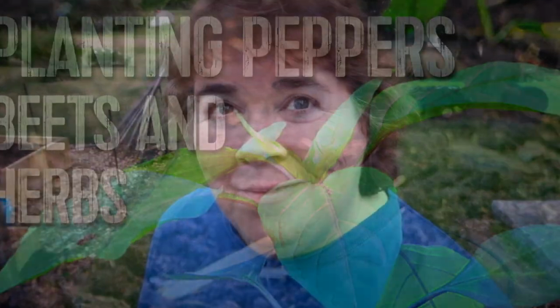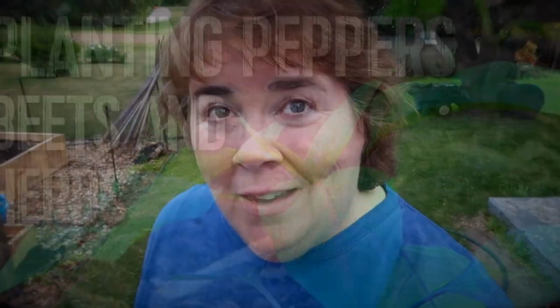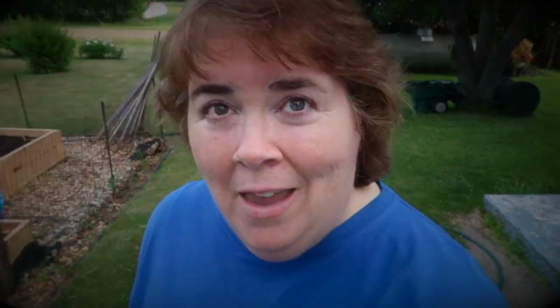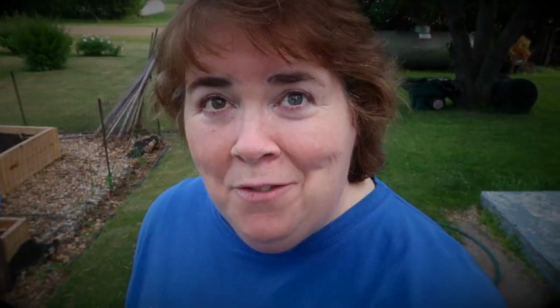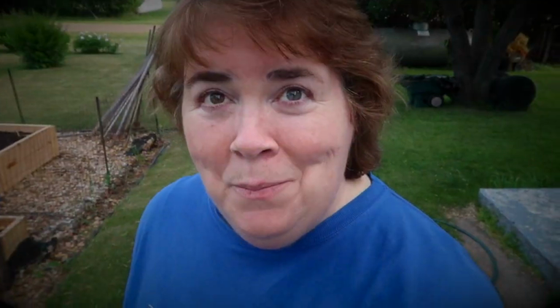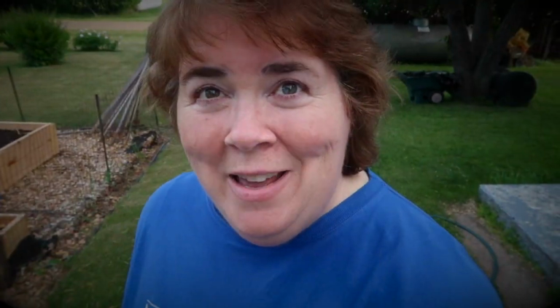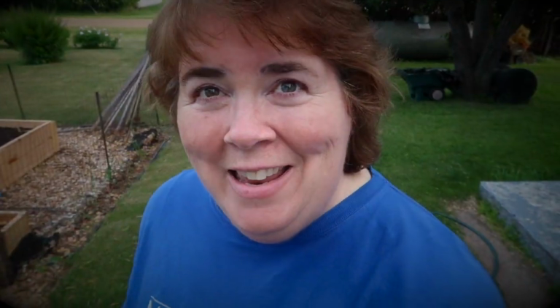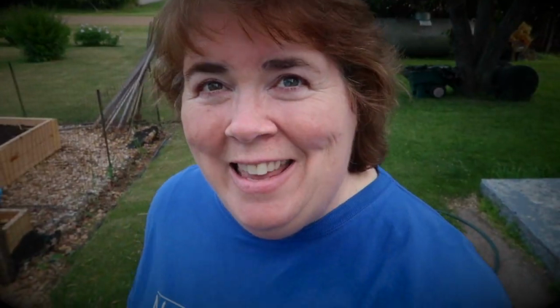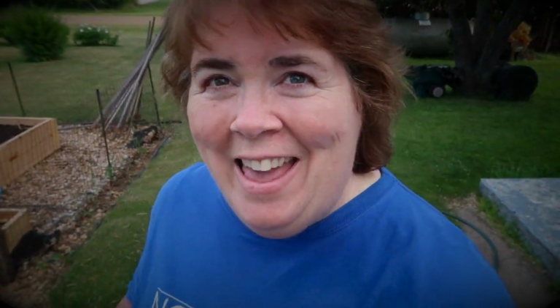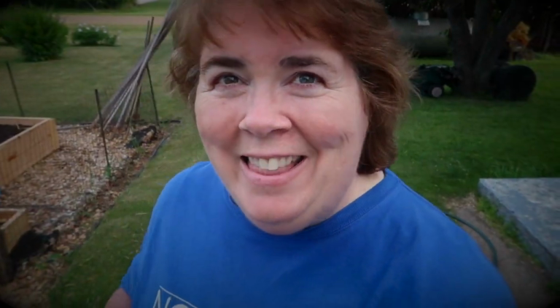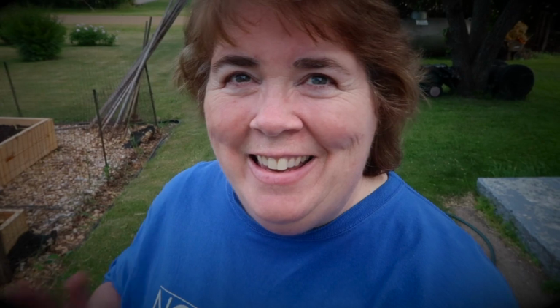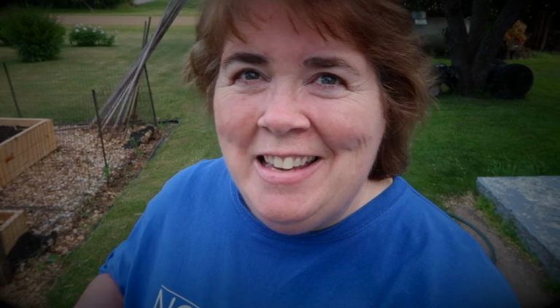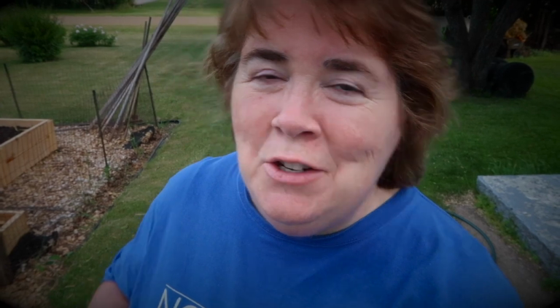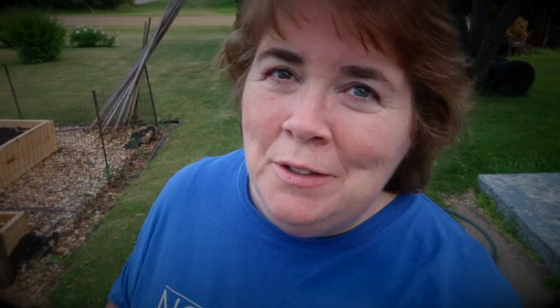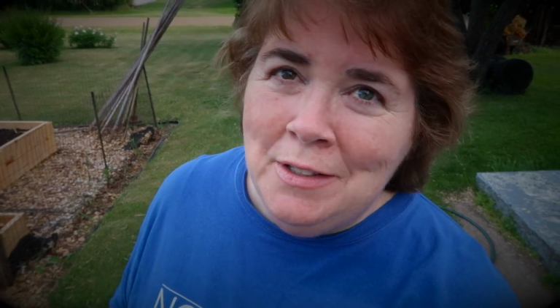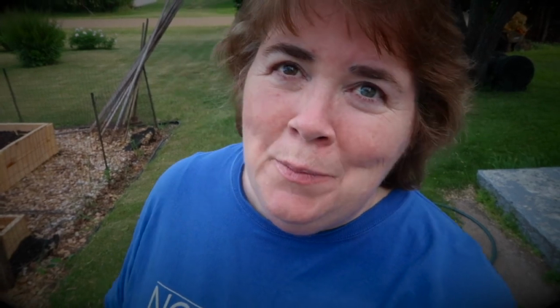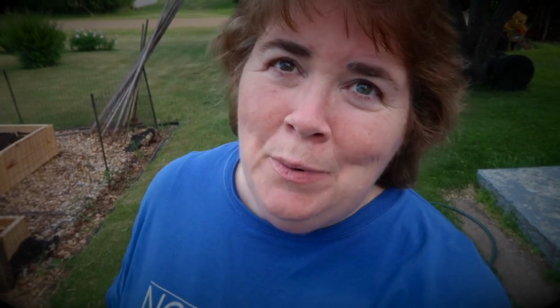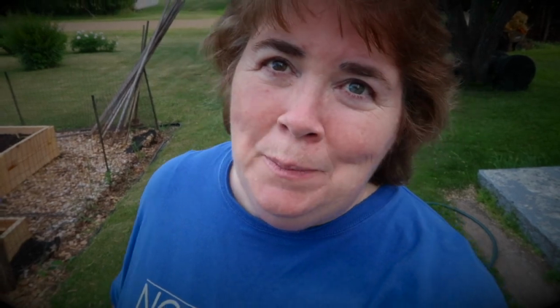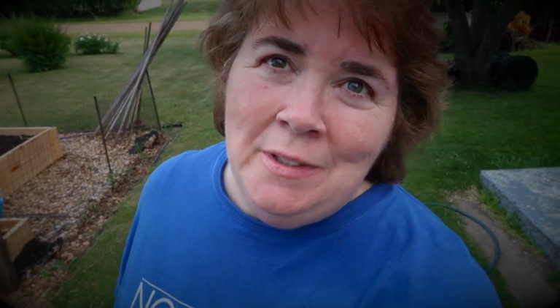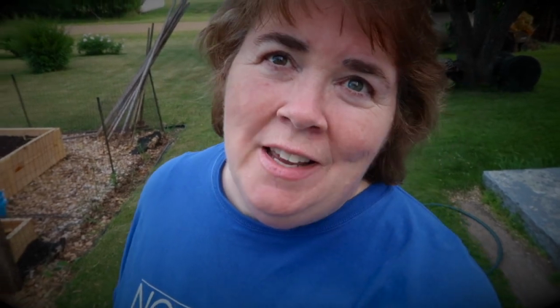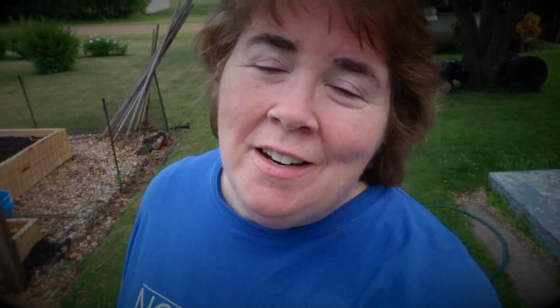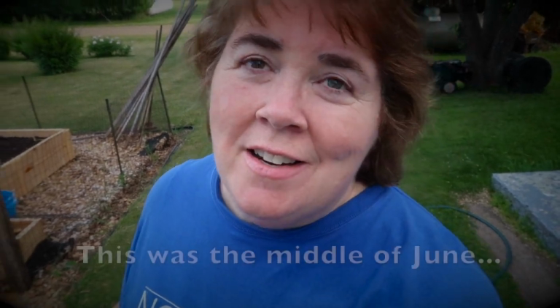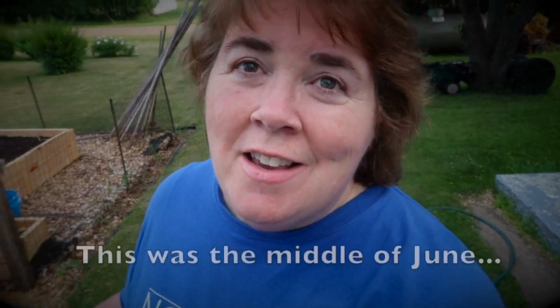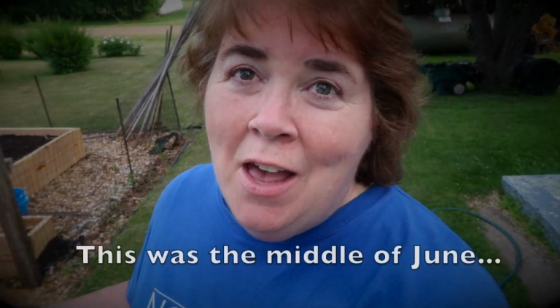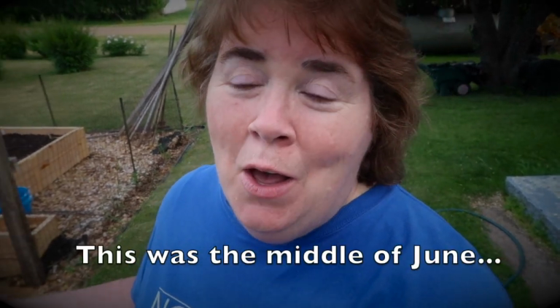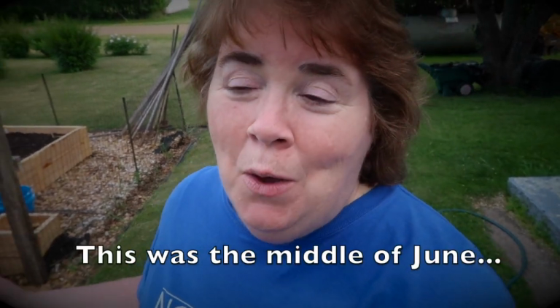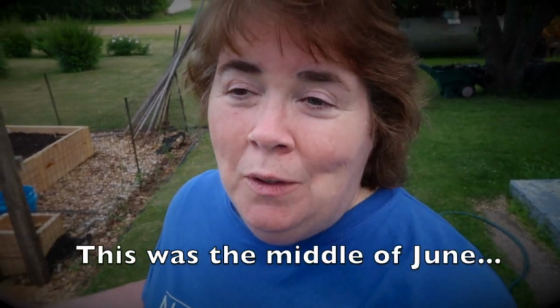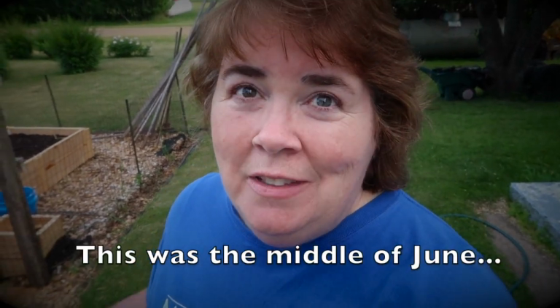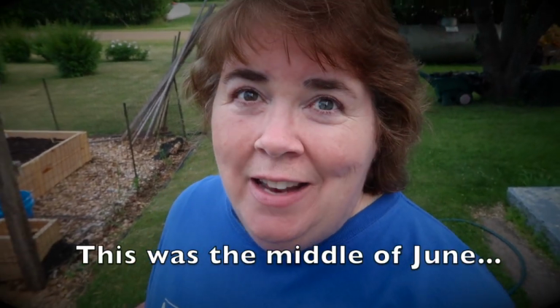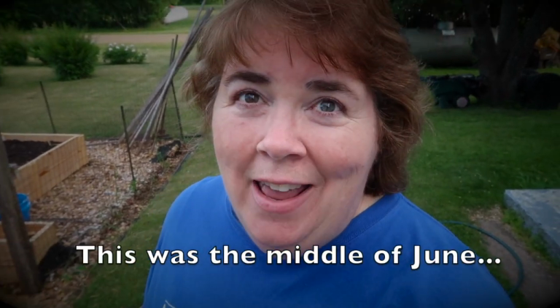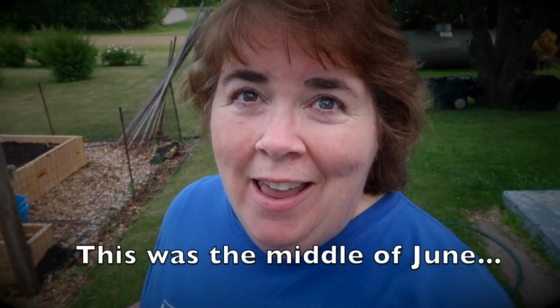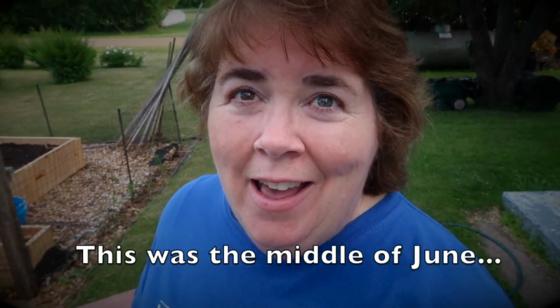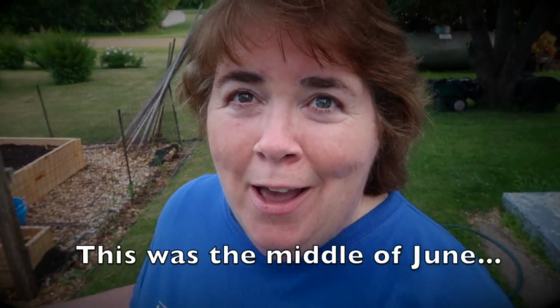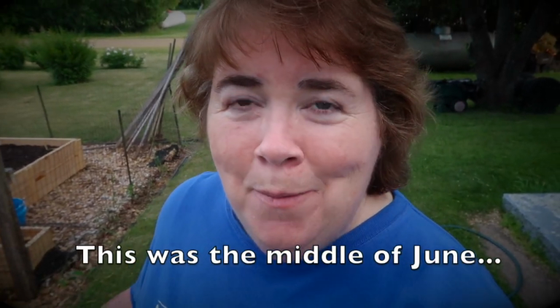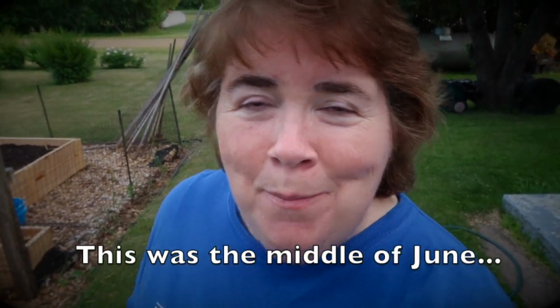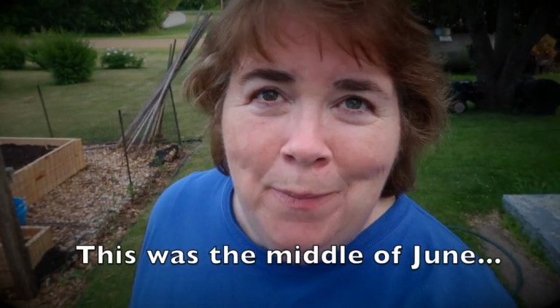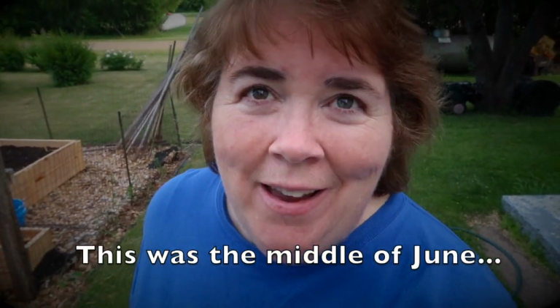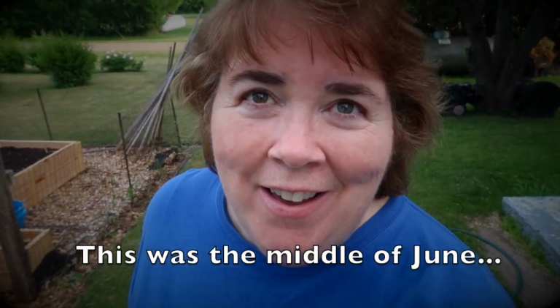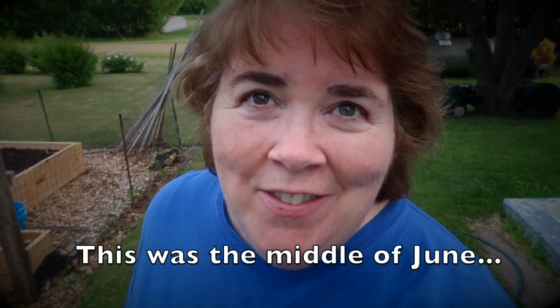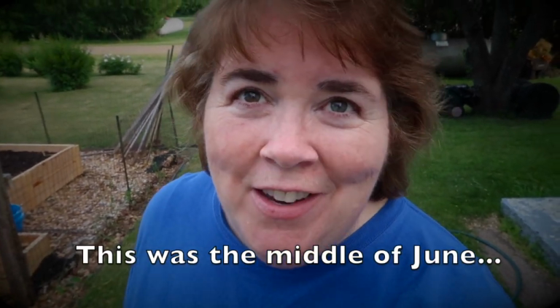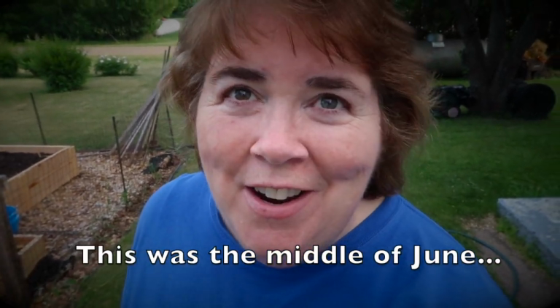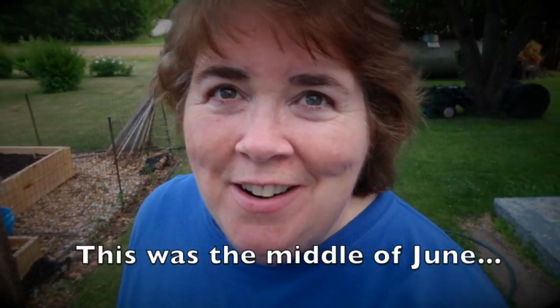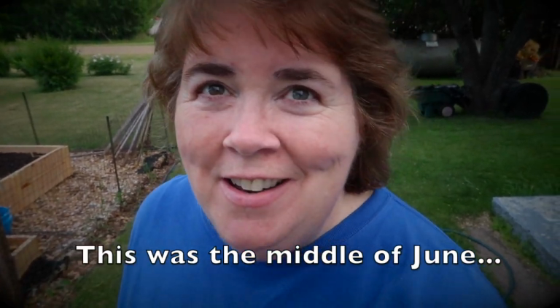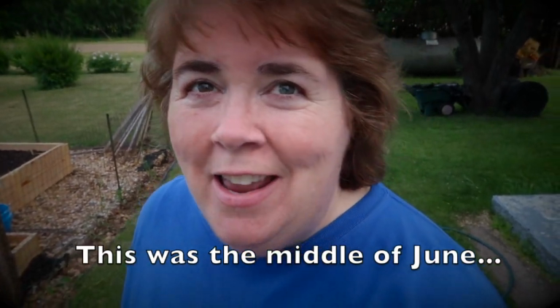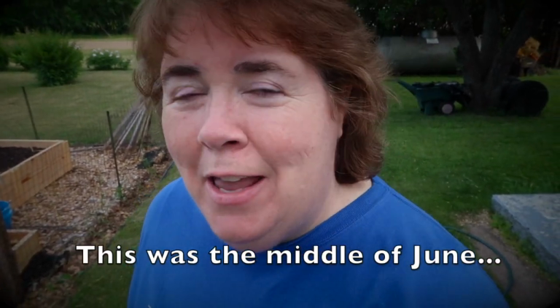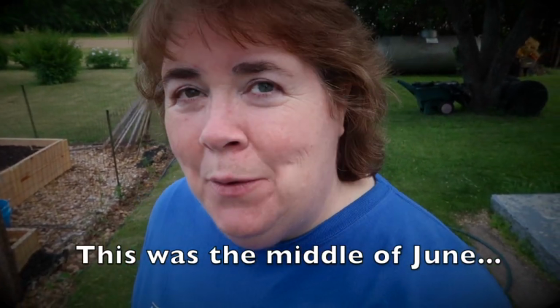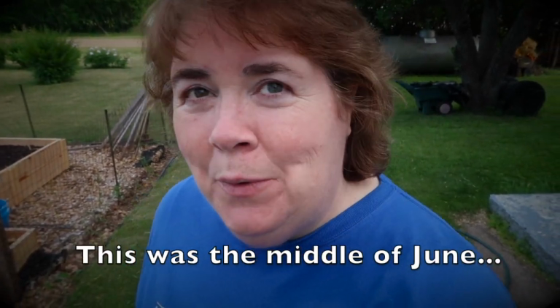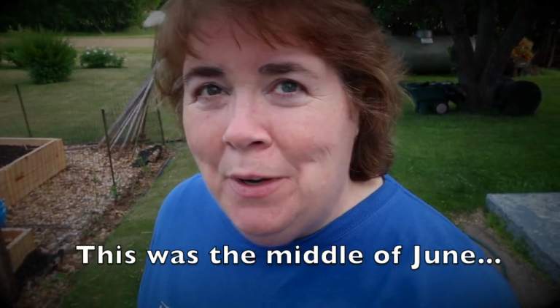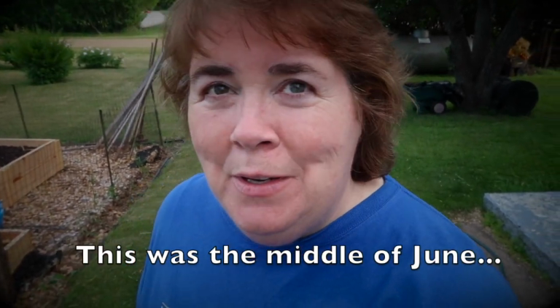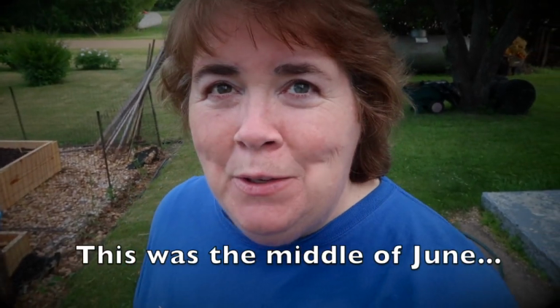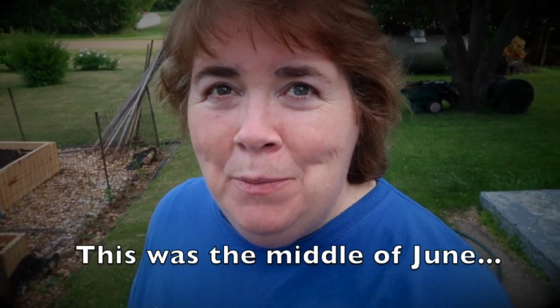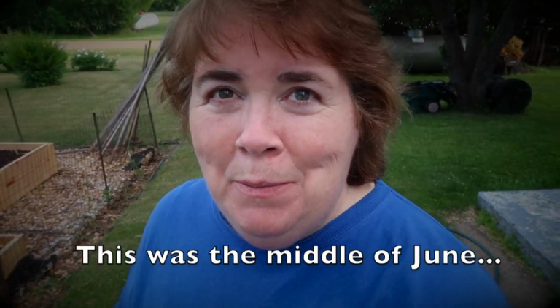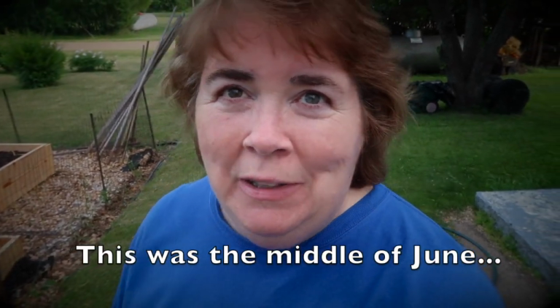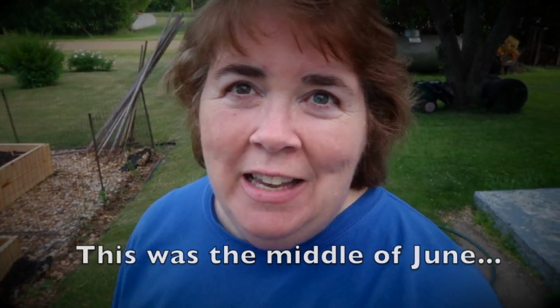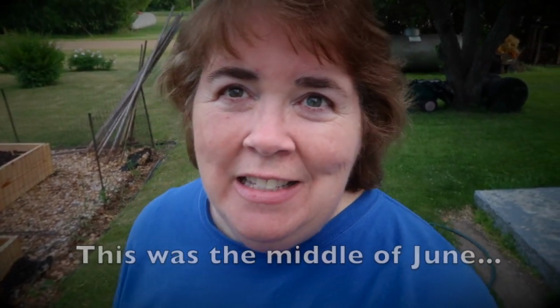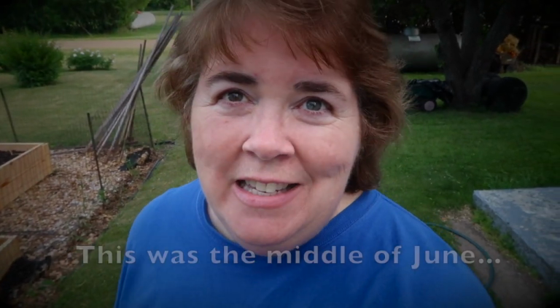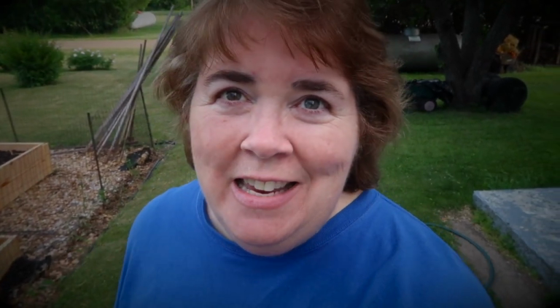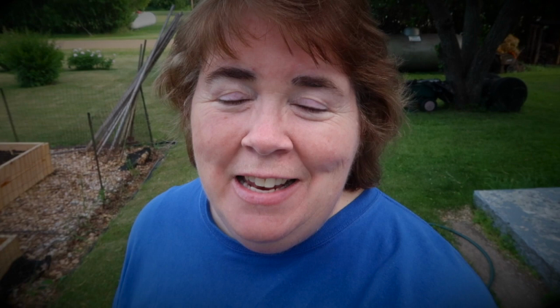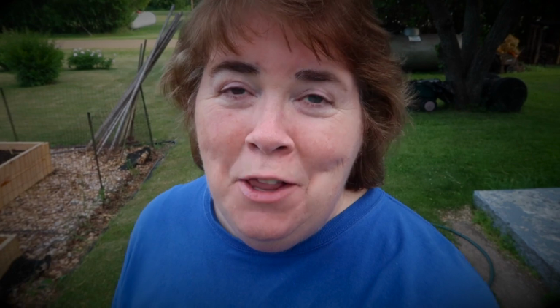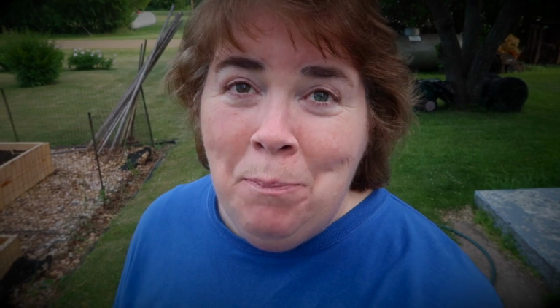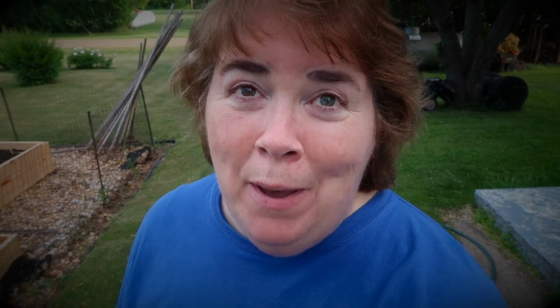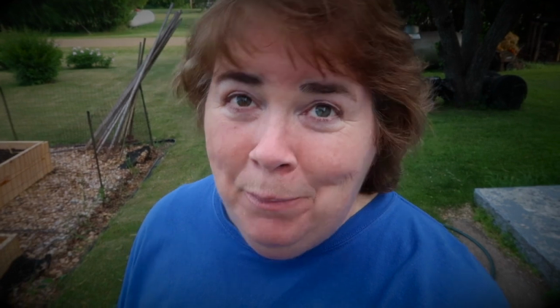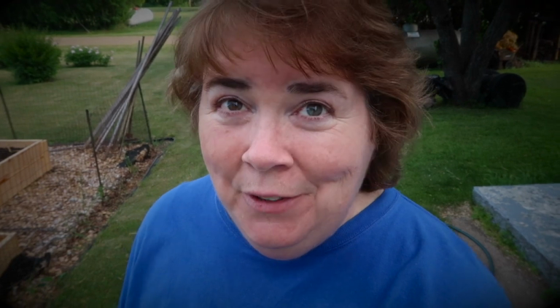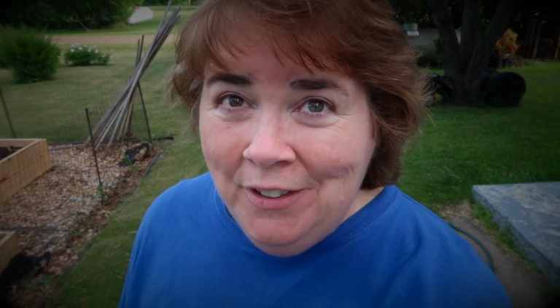Hey everybody, Kathy, a North Star Prep Steader. Today I'm back out in the garden and we're going to be planting peppers.